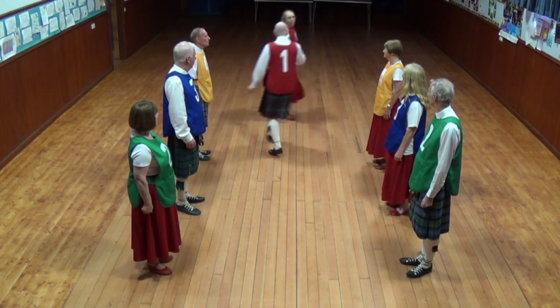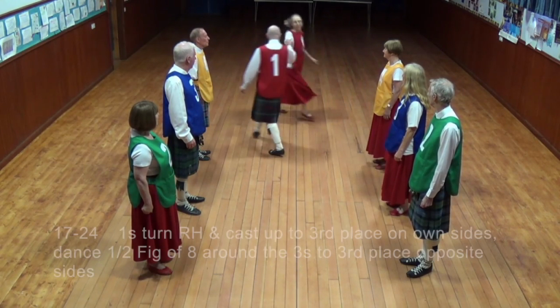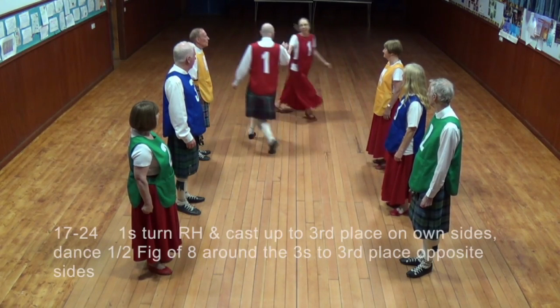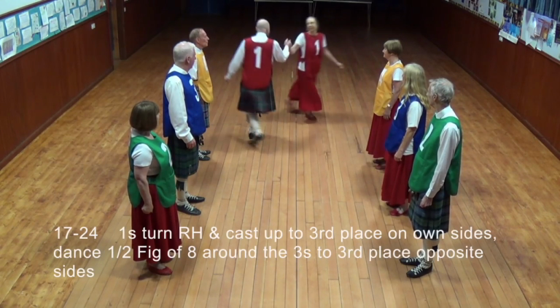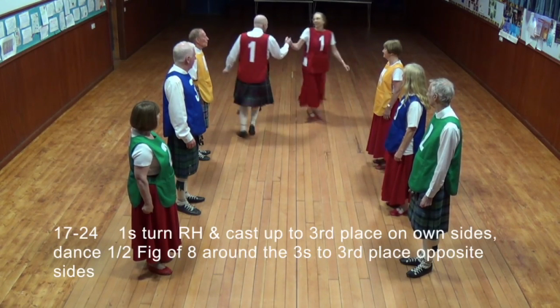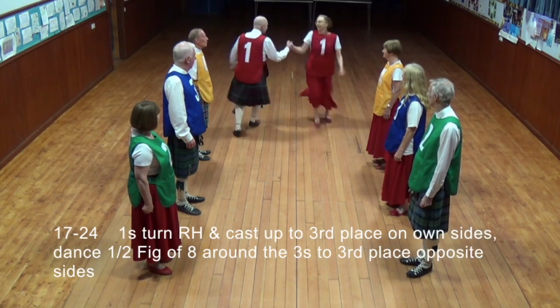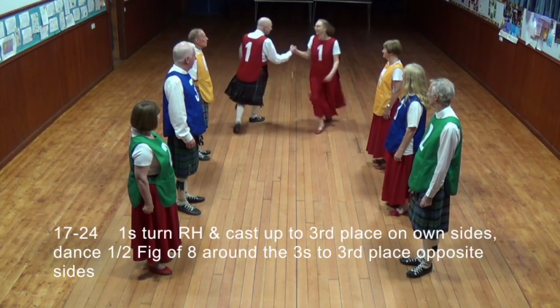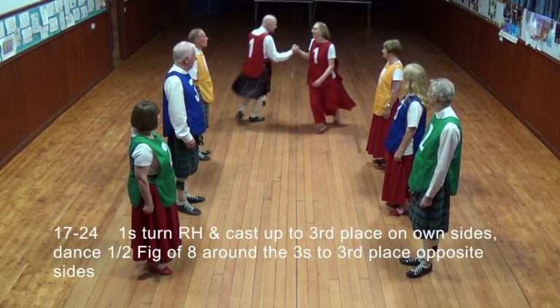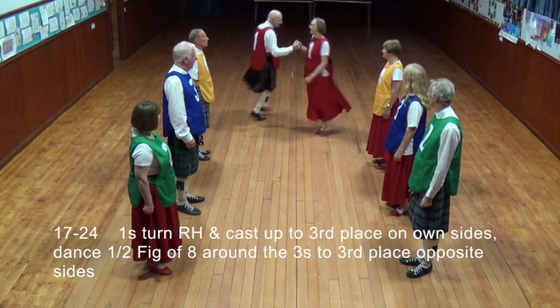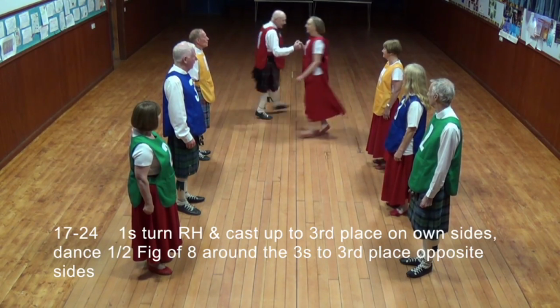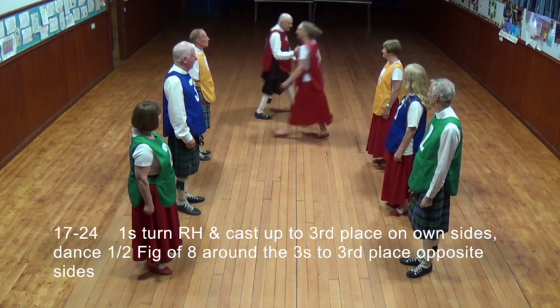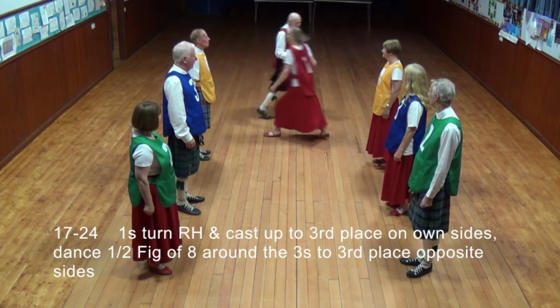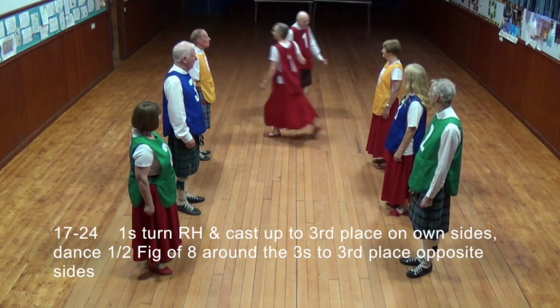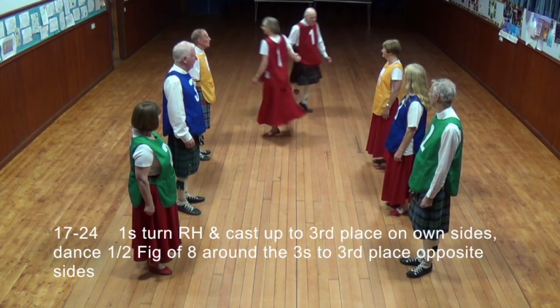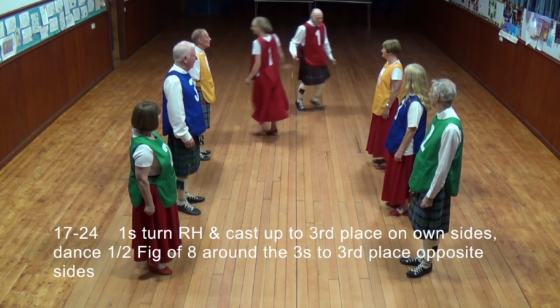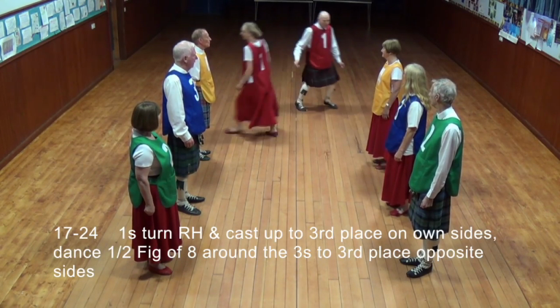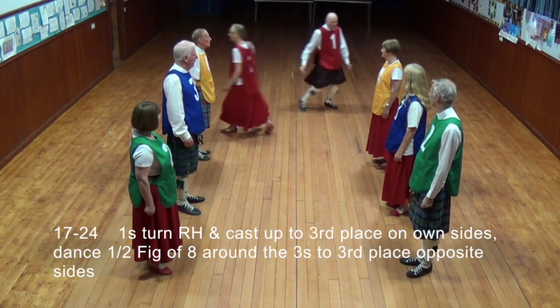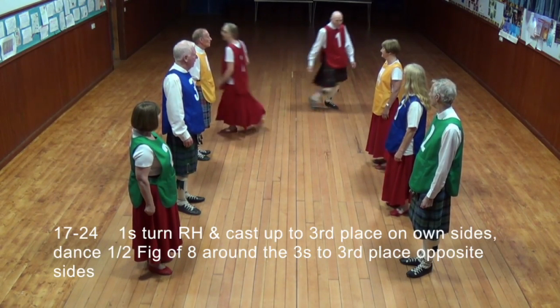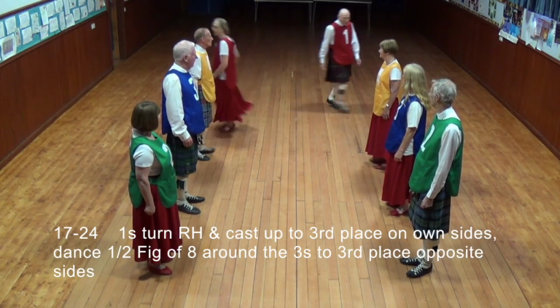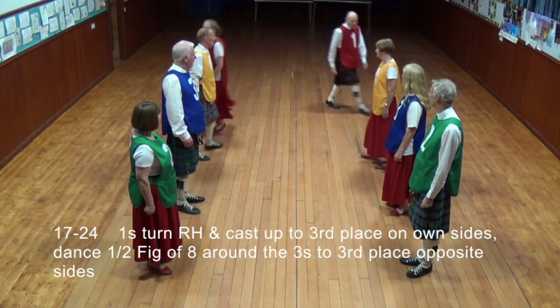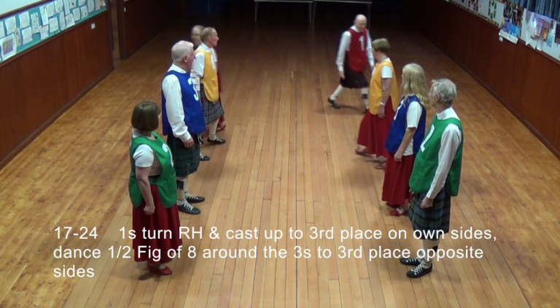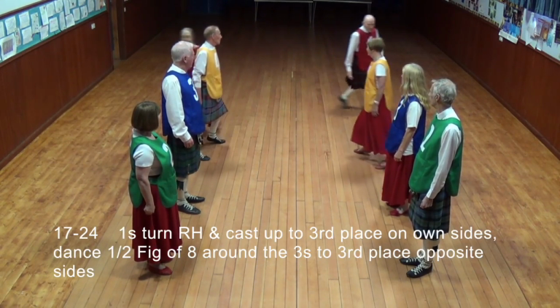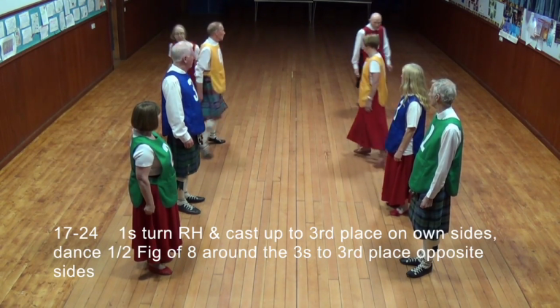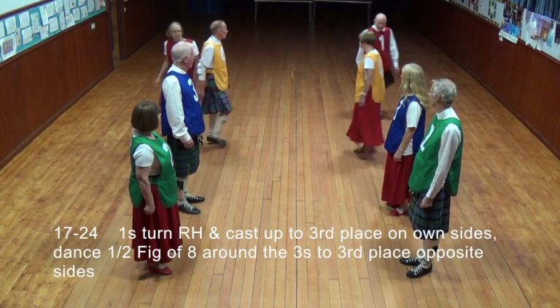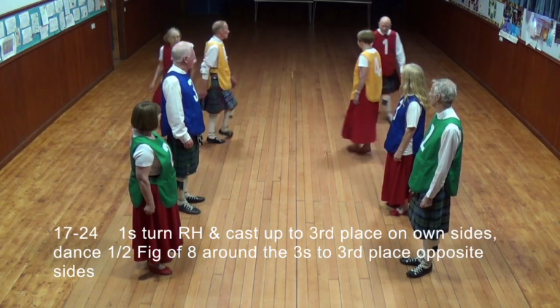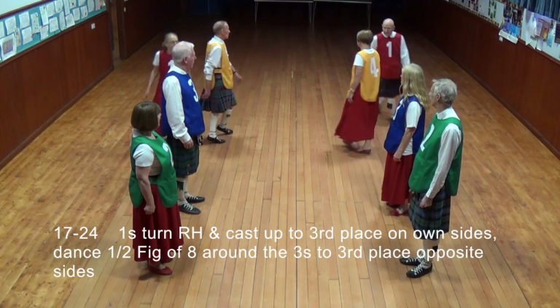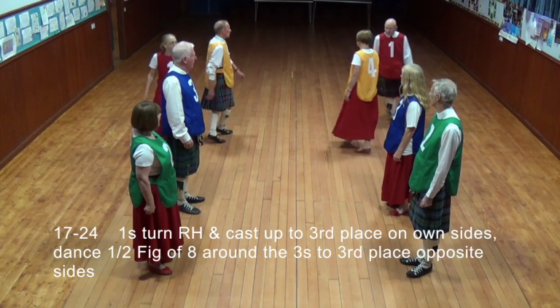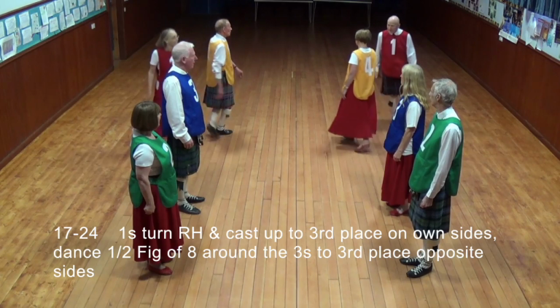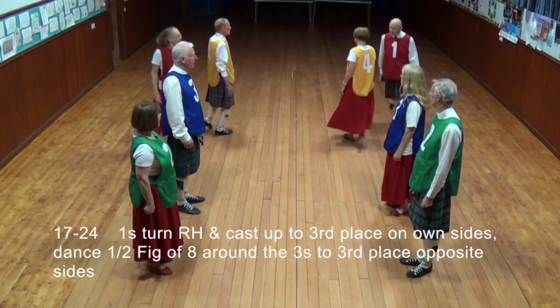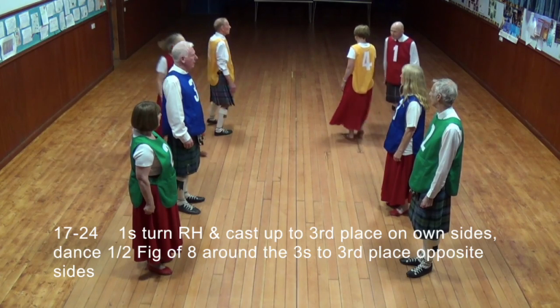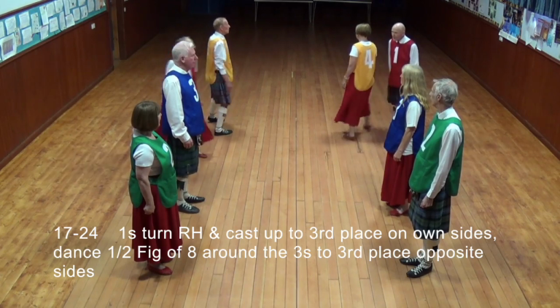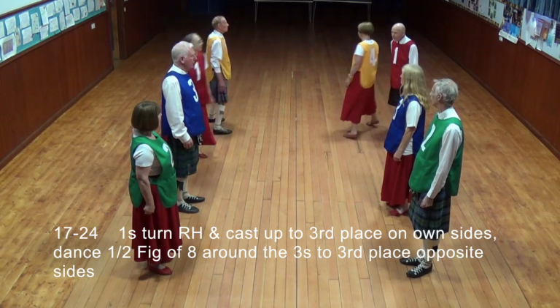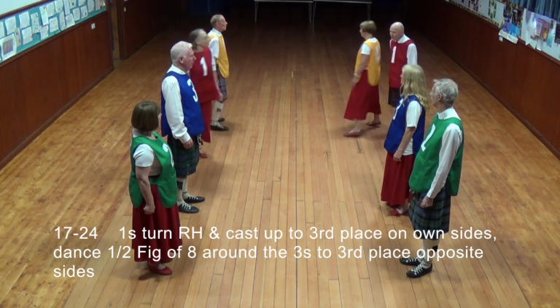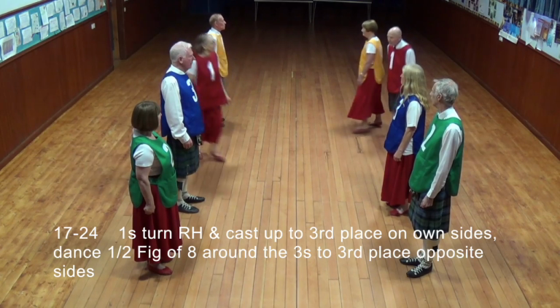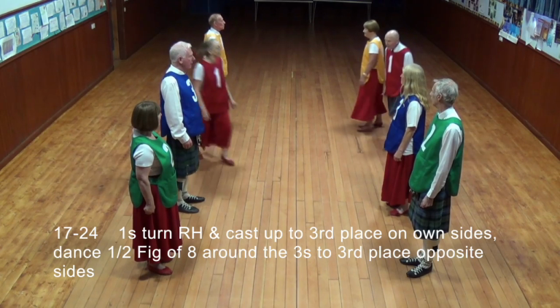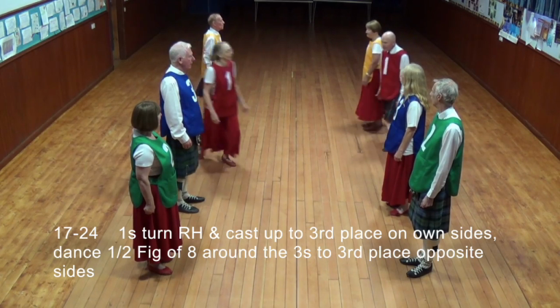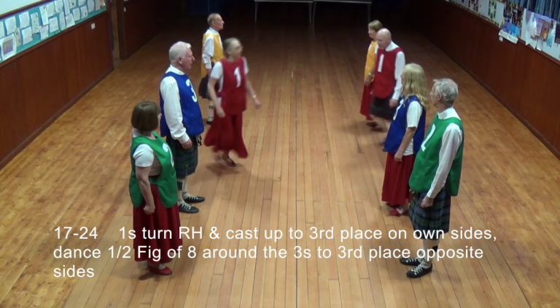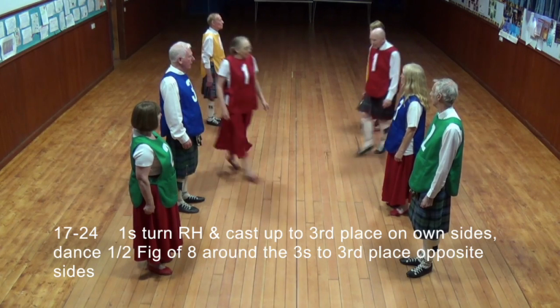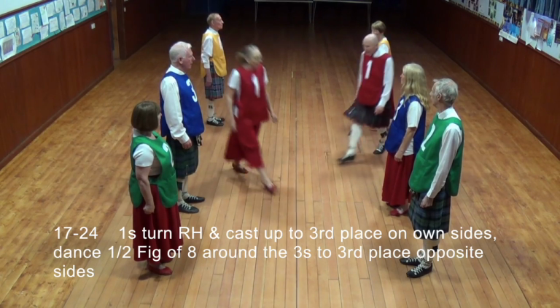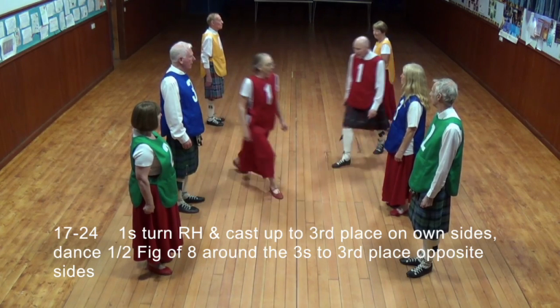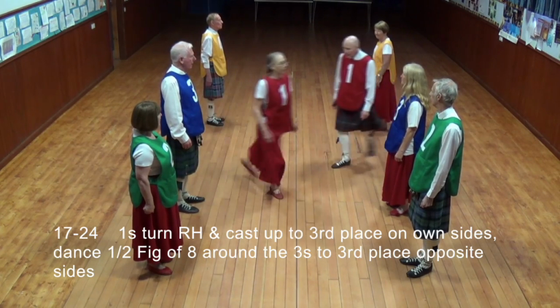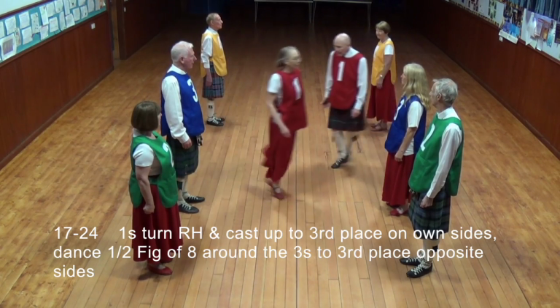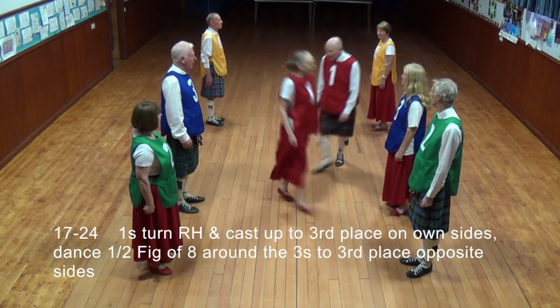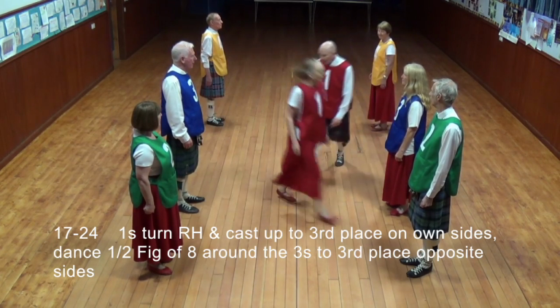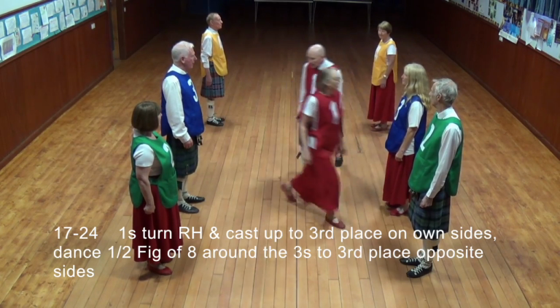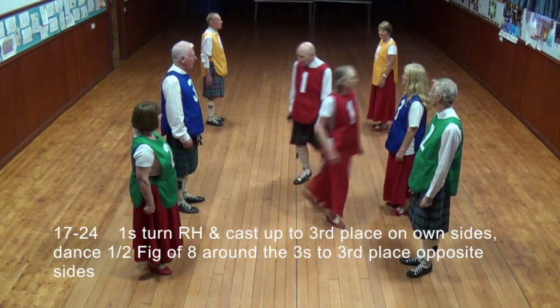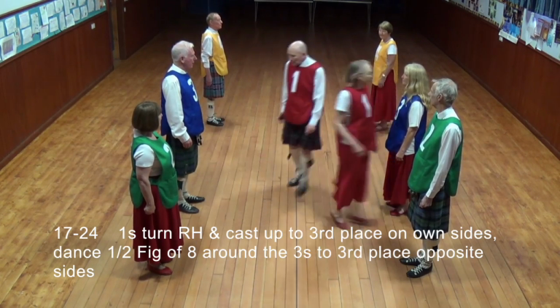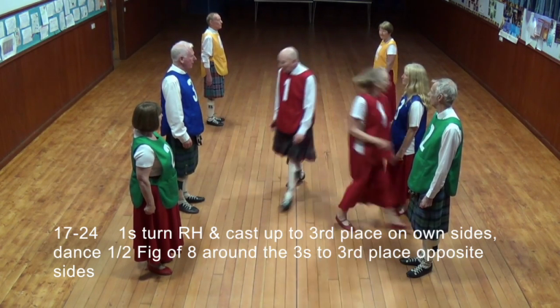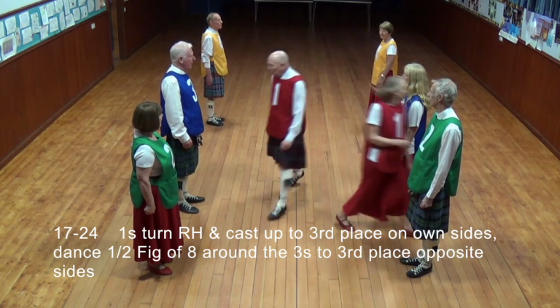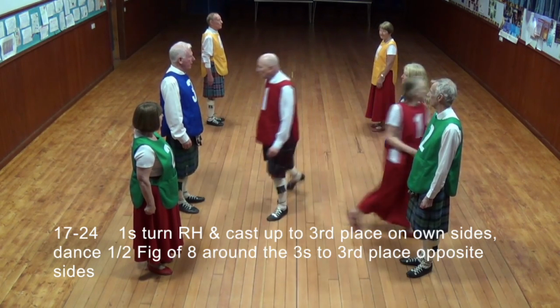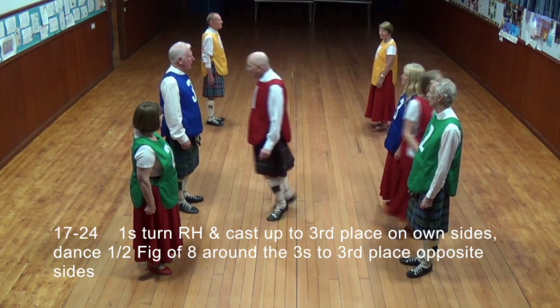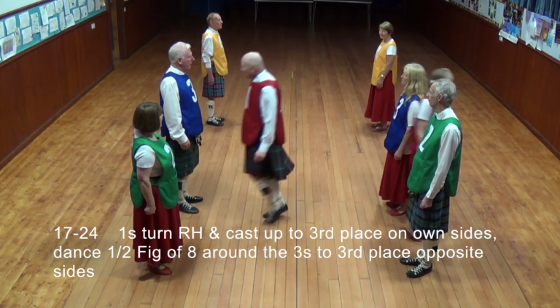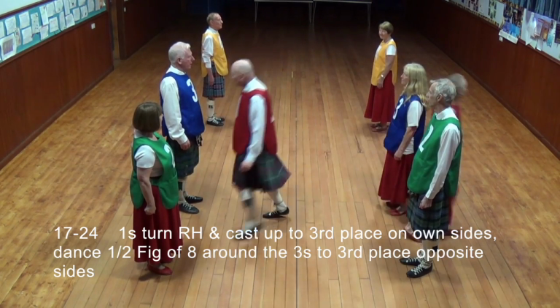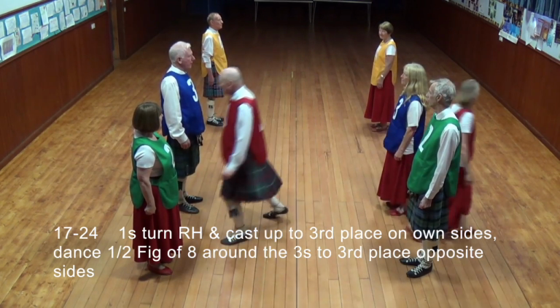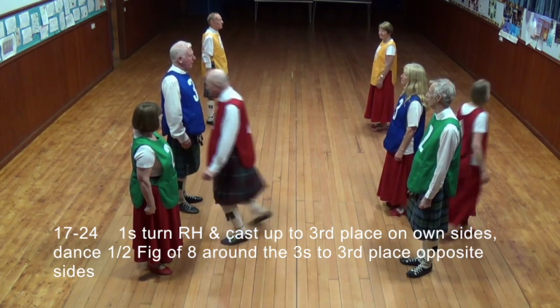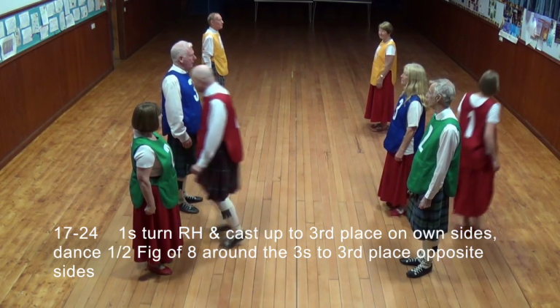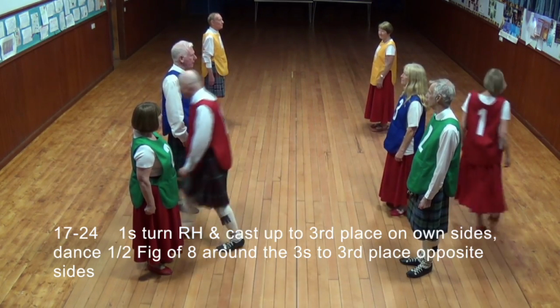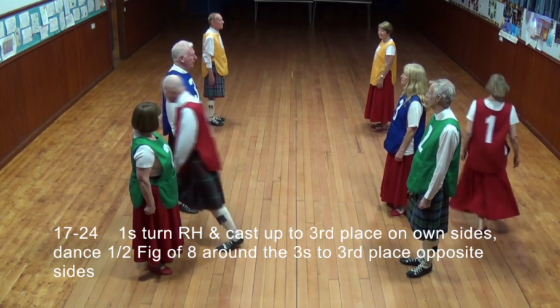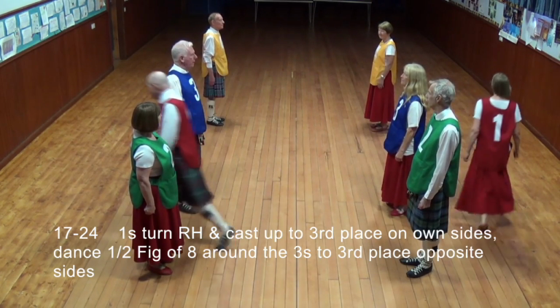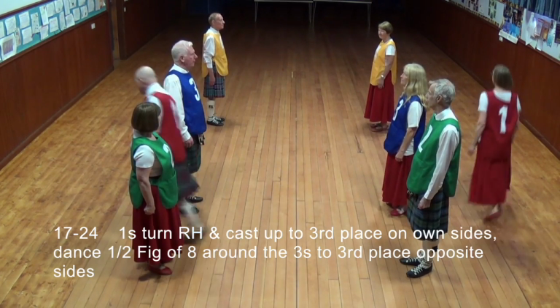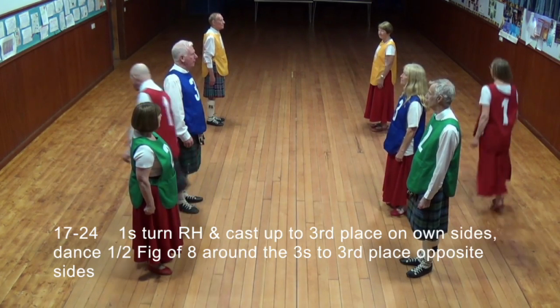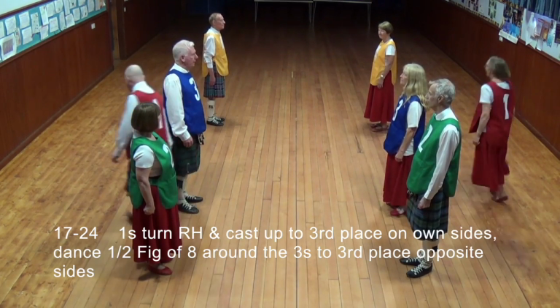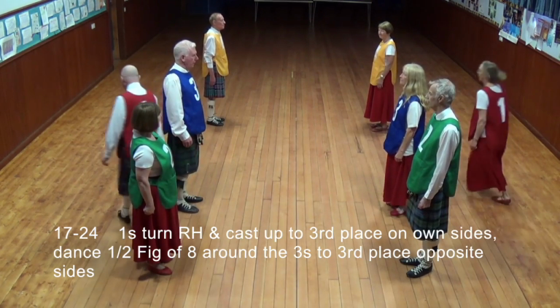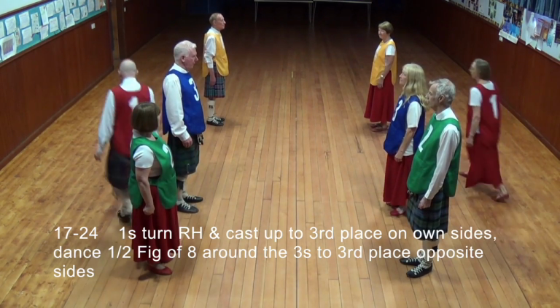Ones turned right hand and cast up to third place on one side, half-figure-eight around the threes to third place, opposite sides.